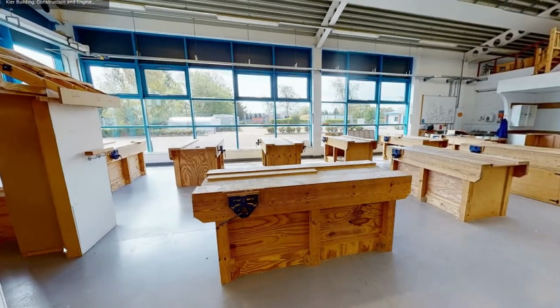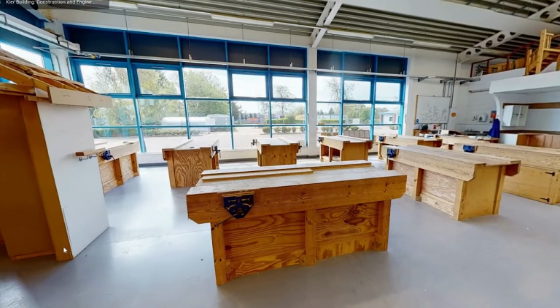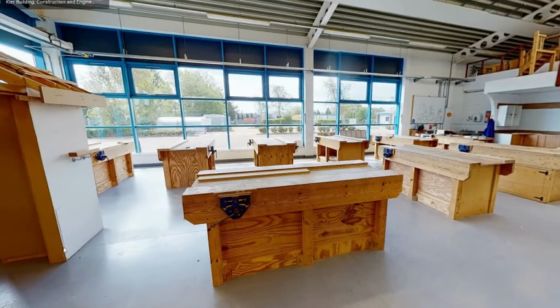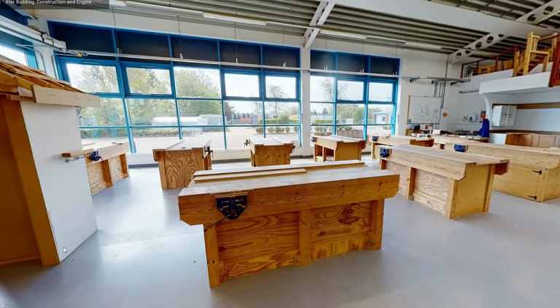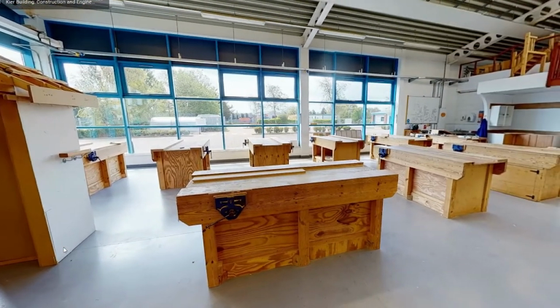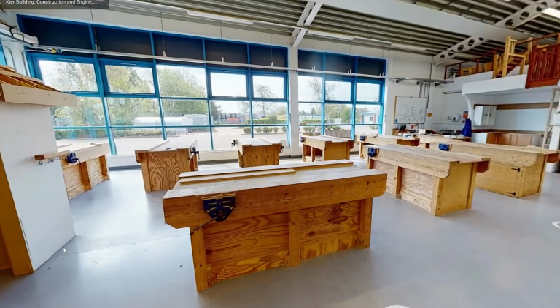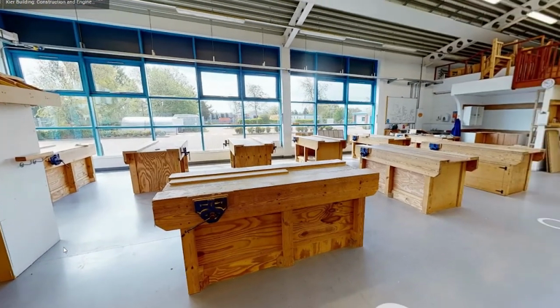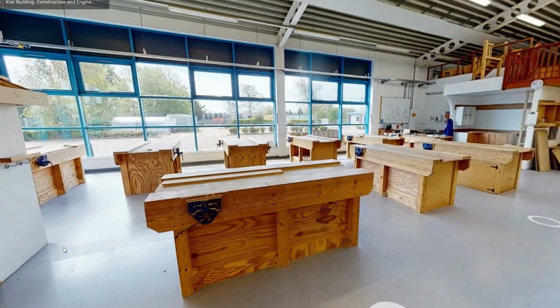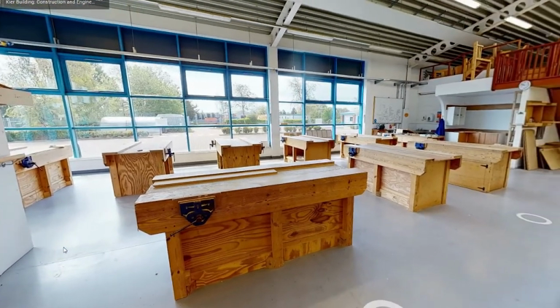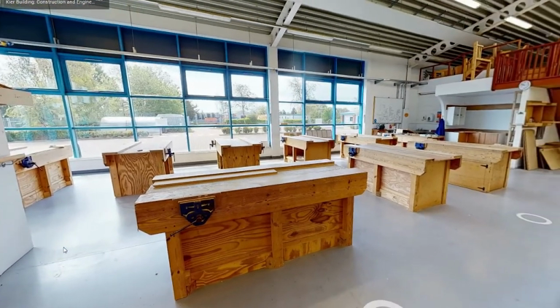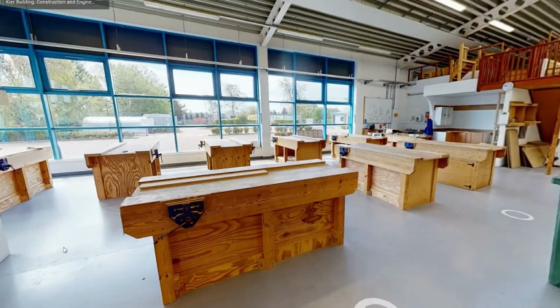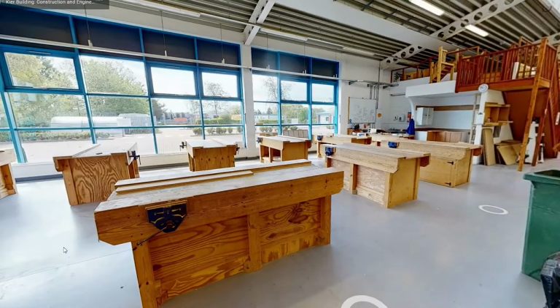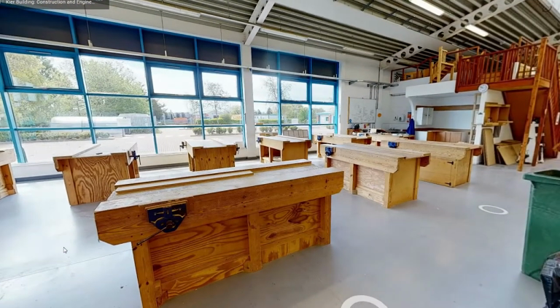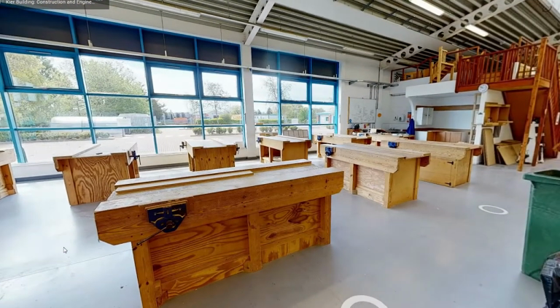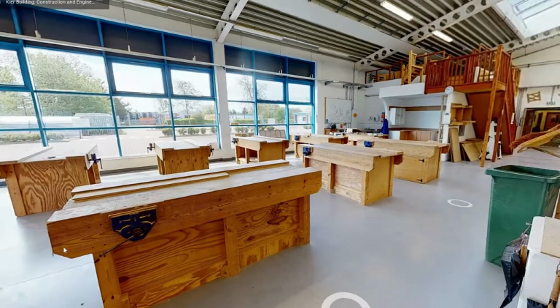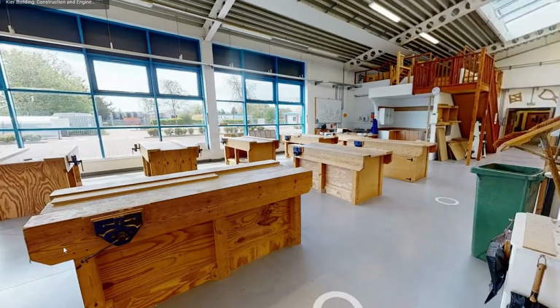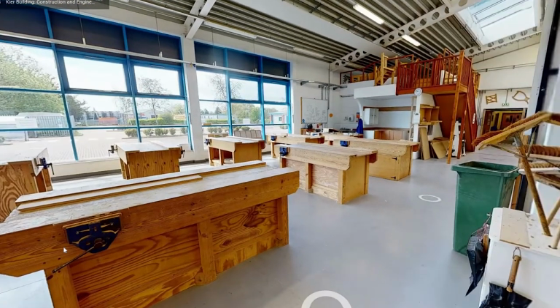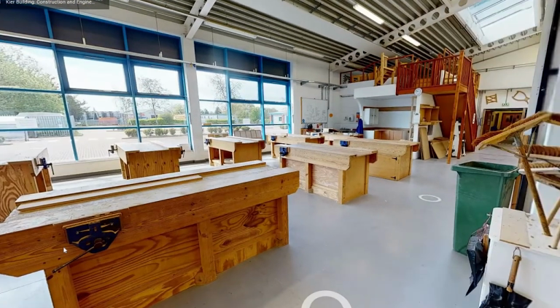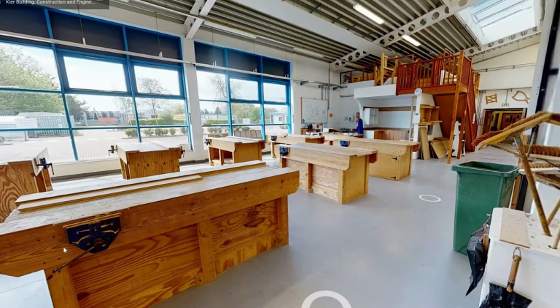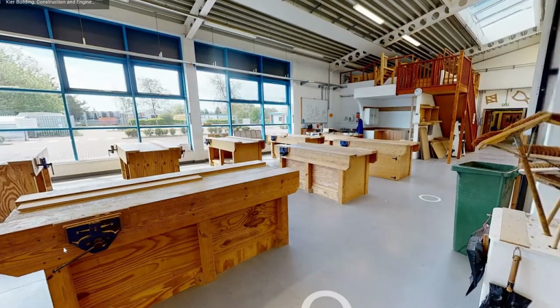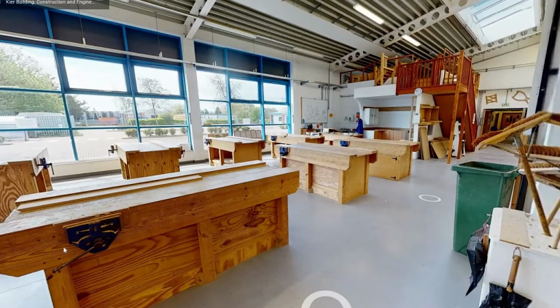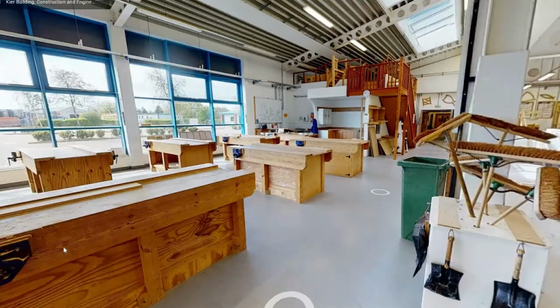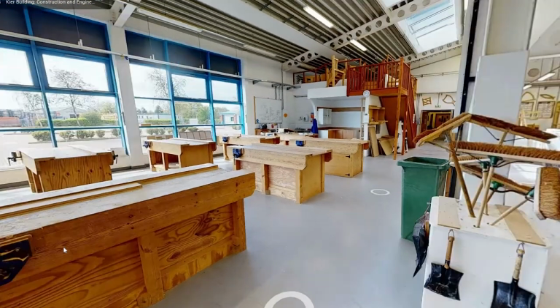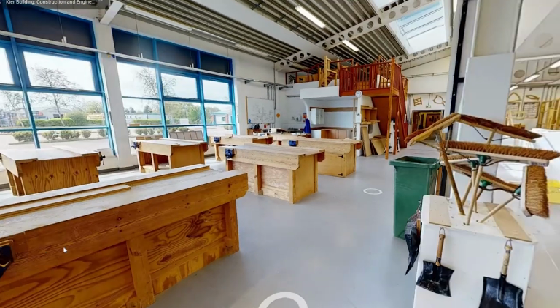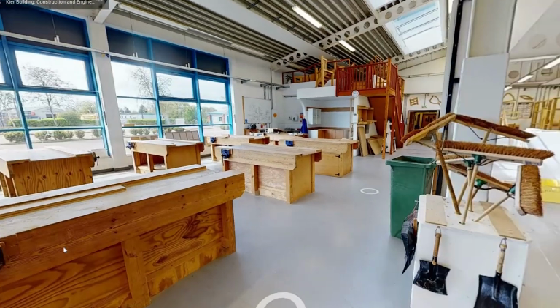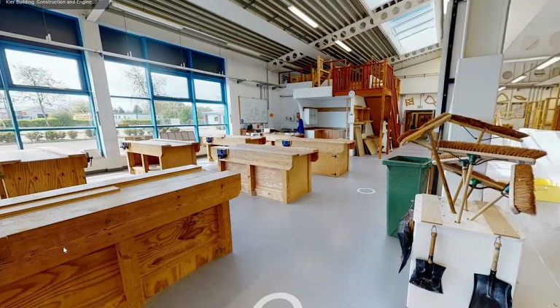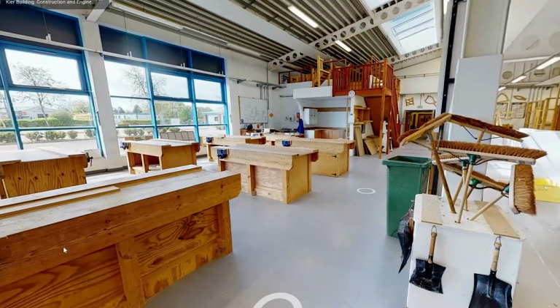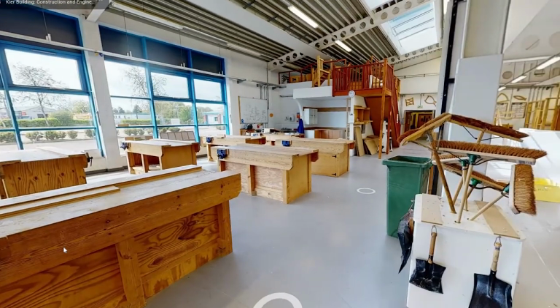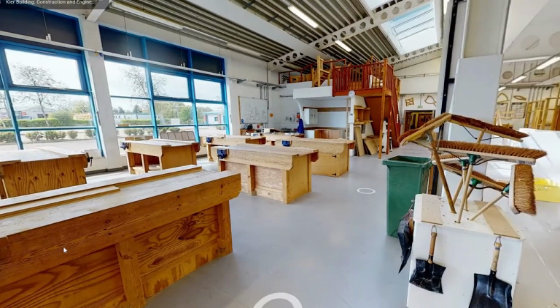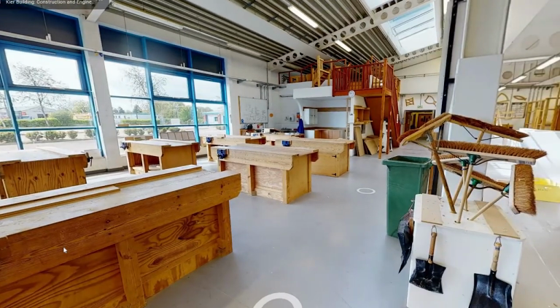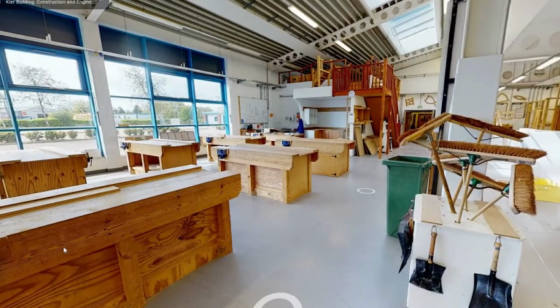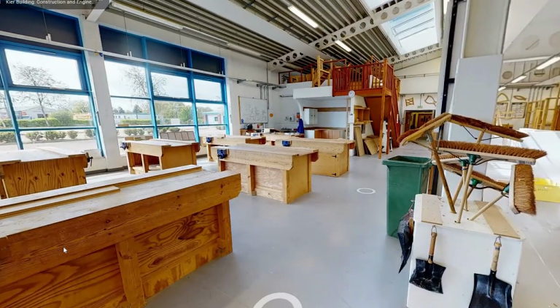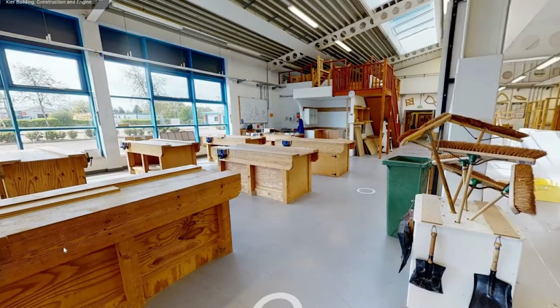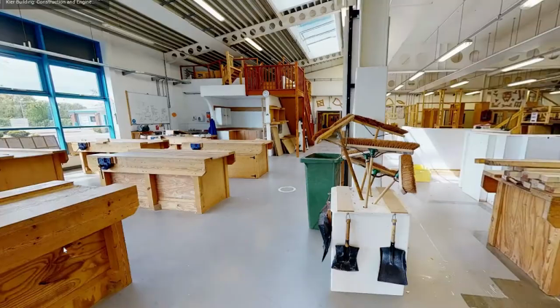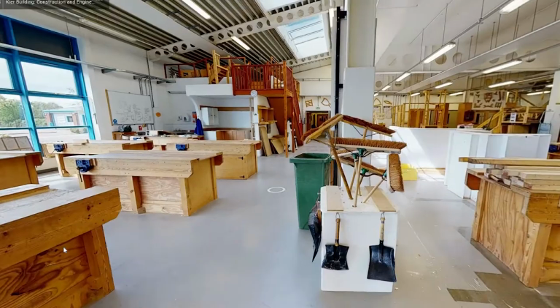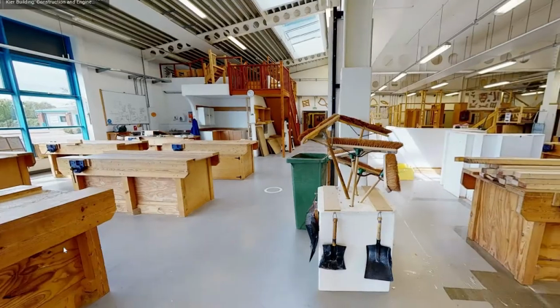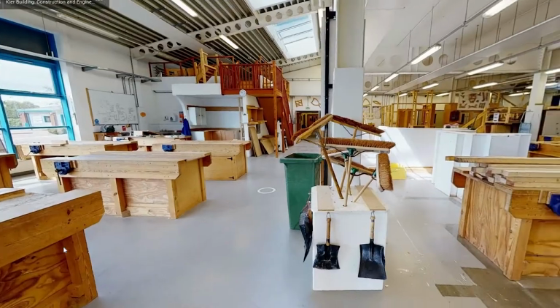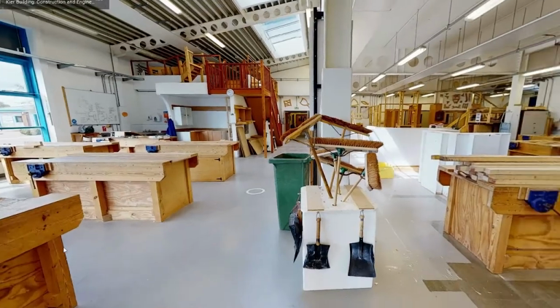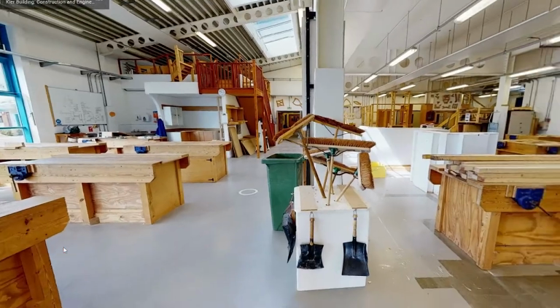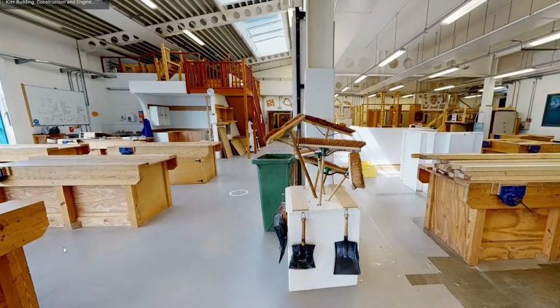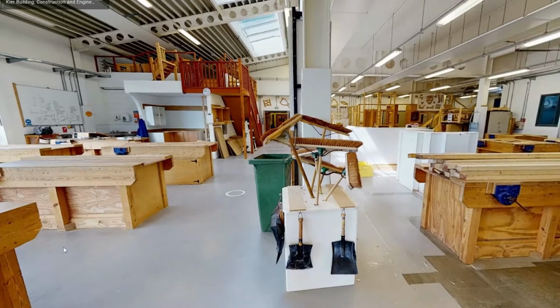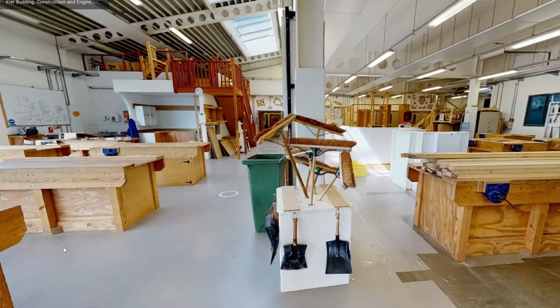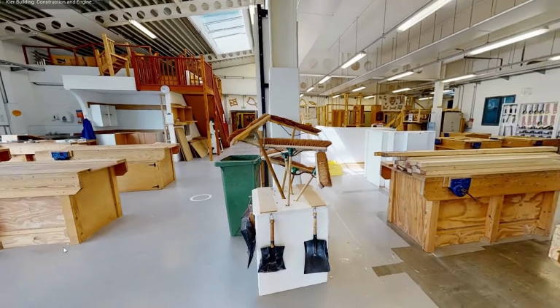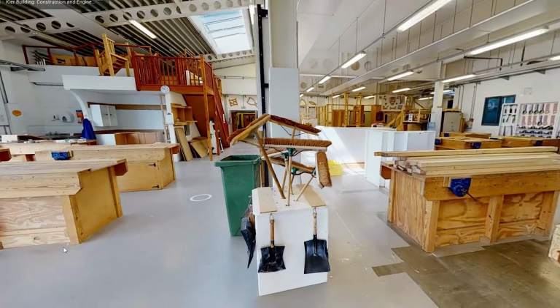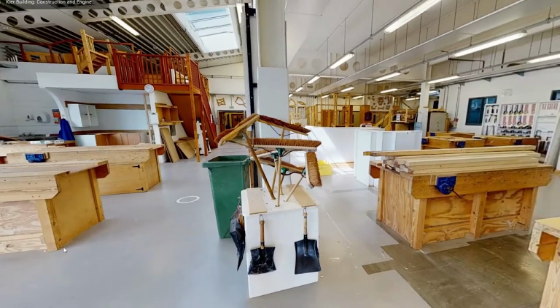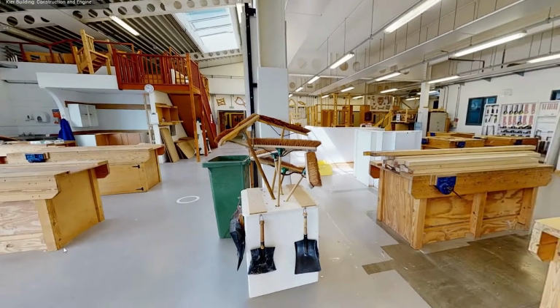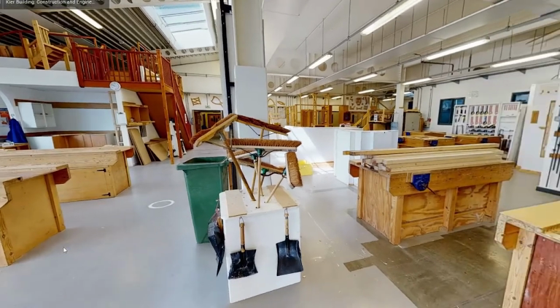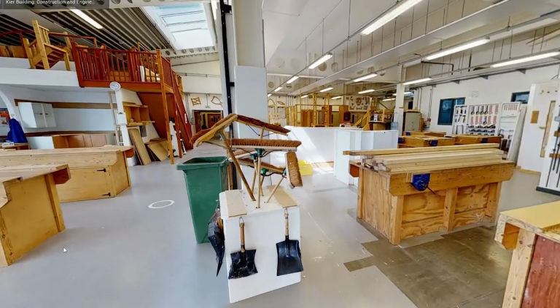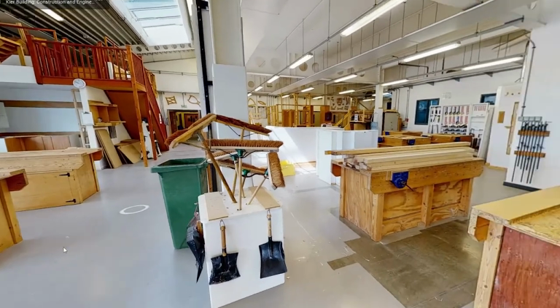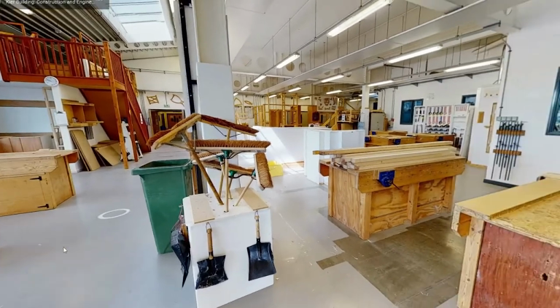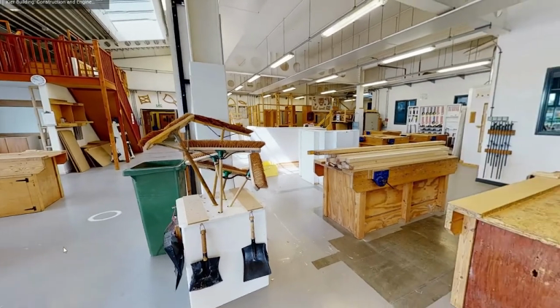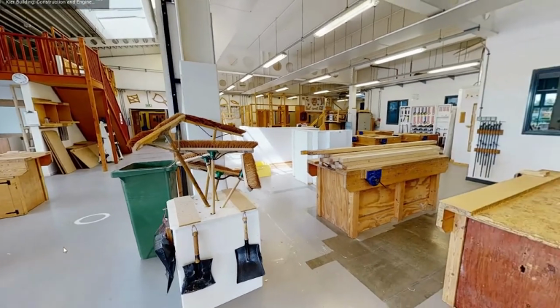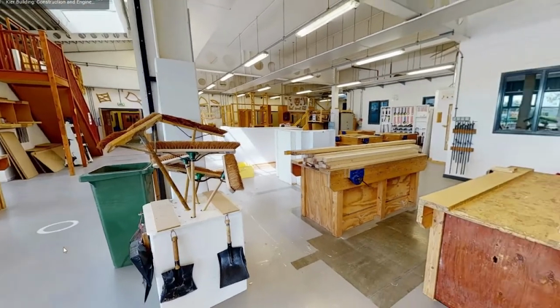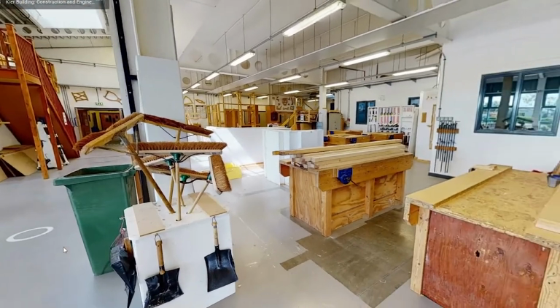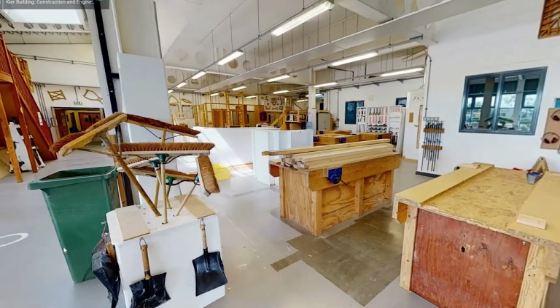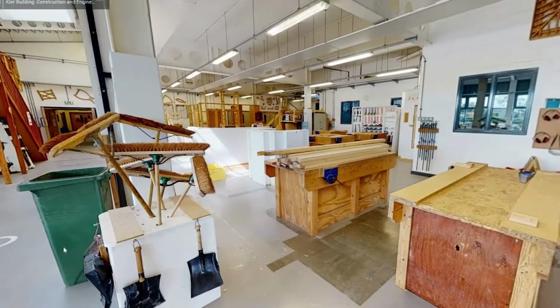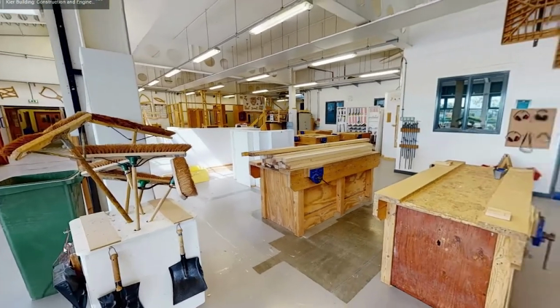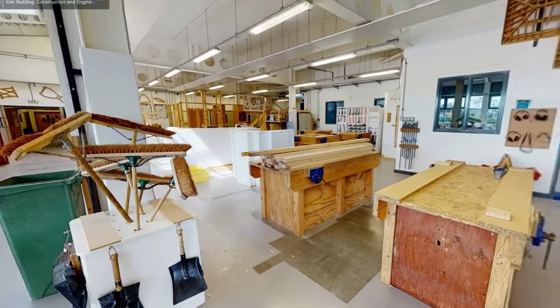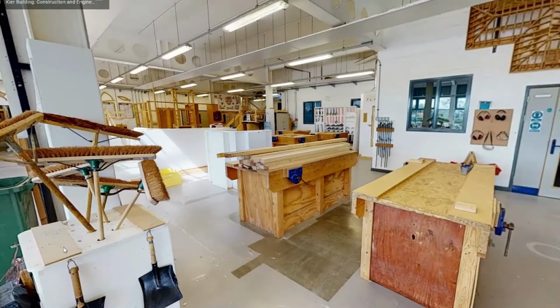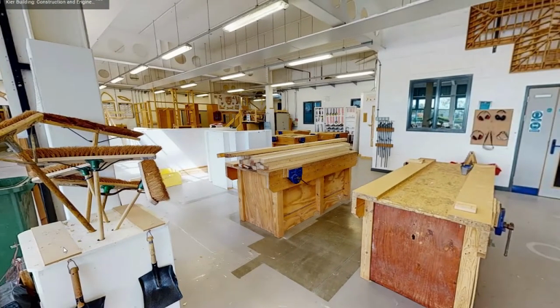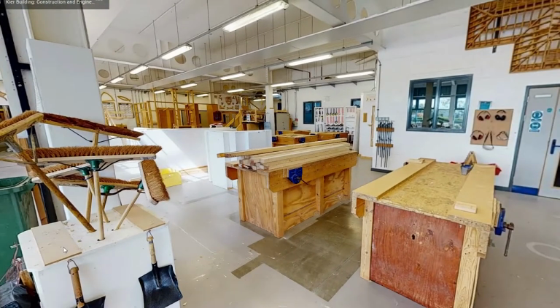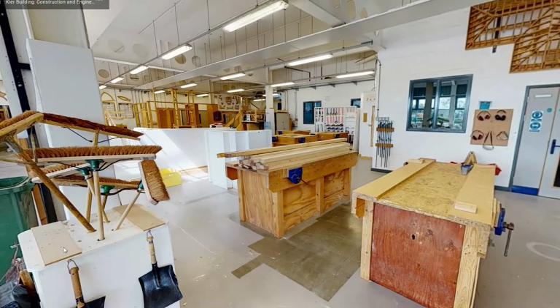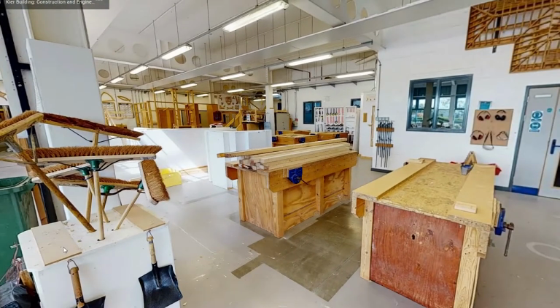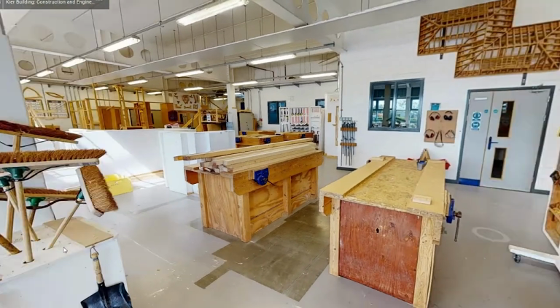The back of the workshop is filled with work benches where students can work on individual projects with a range of tools and techniques.